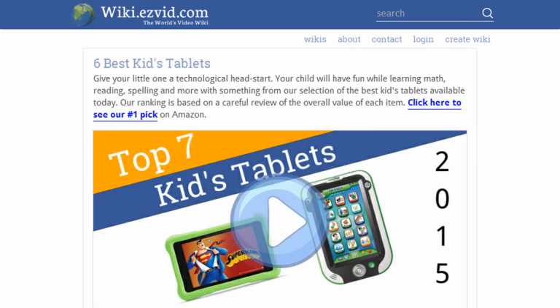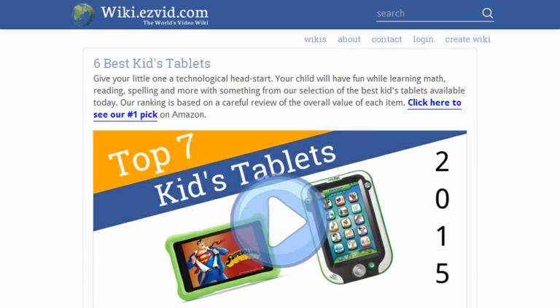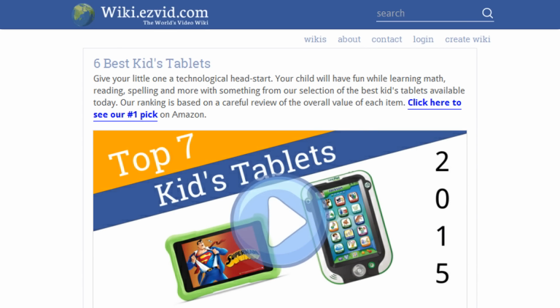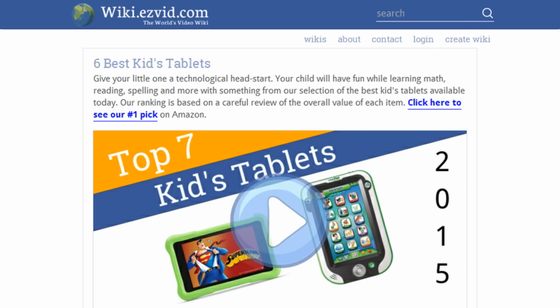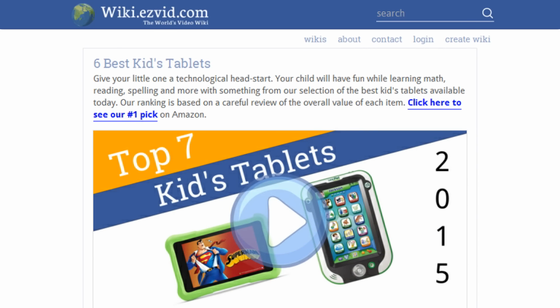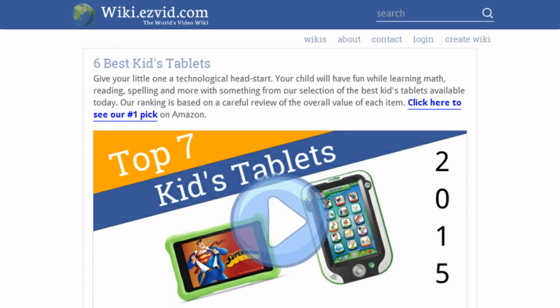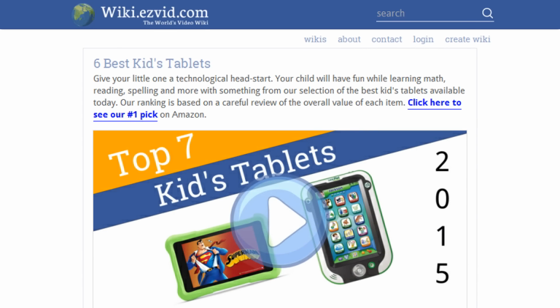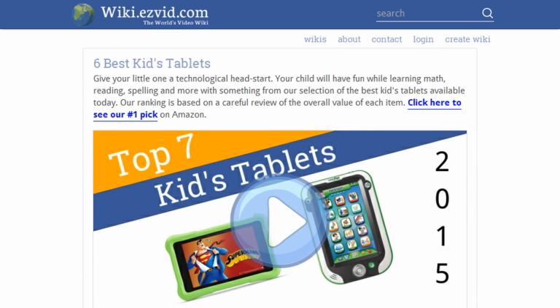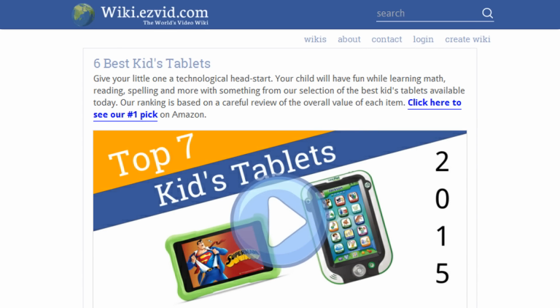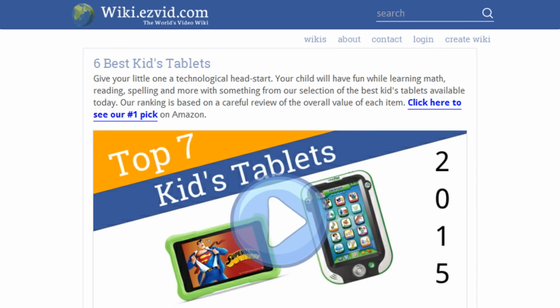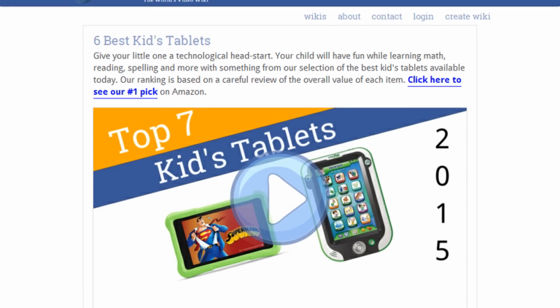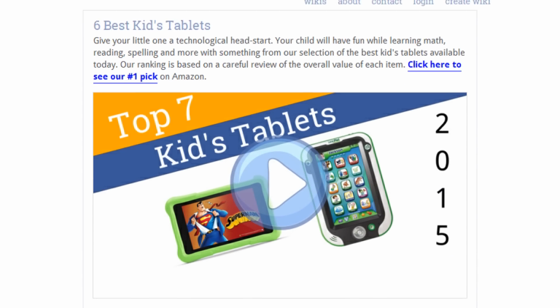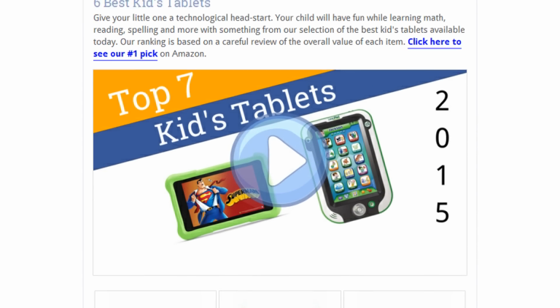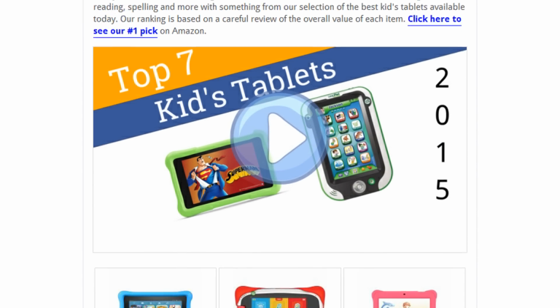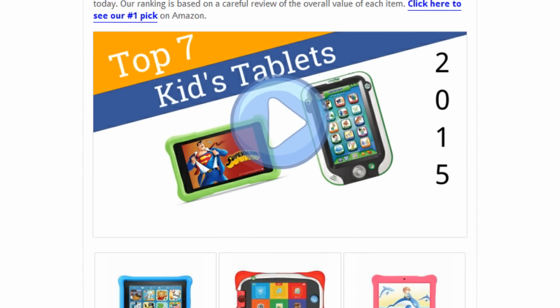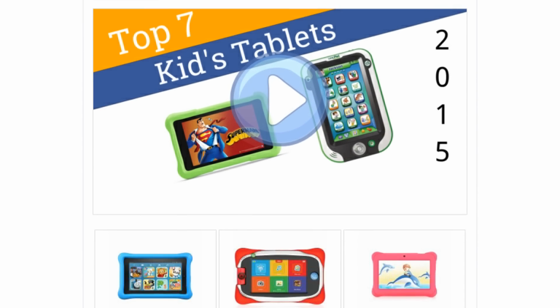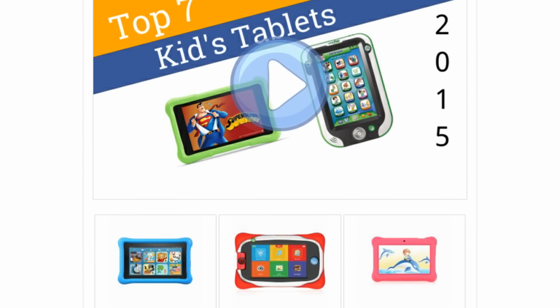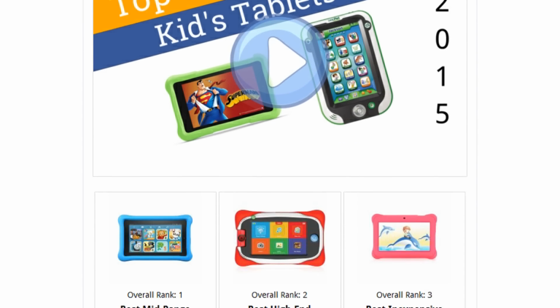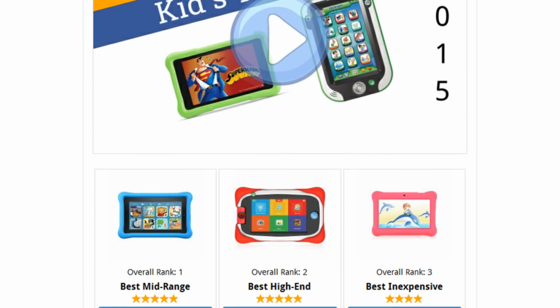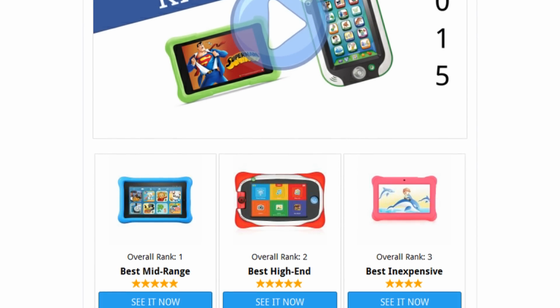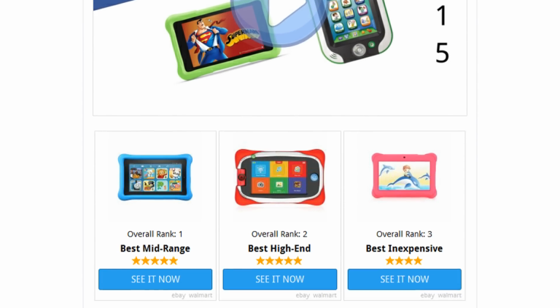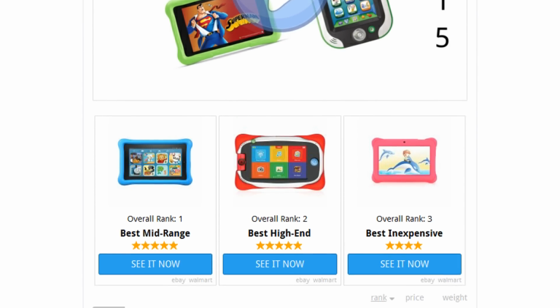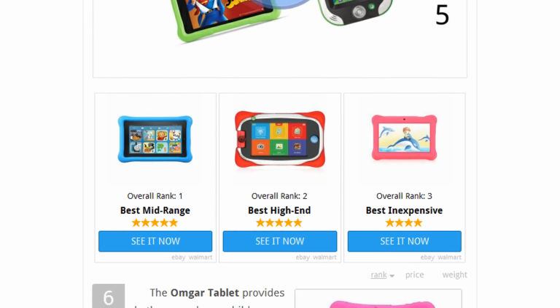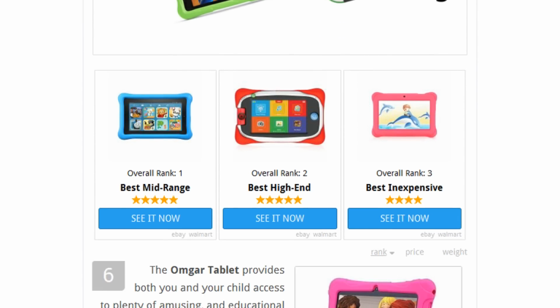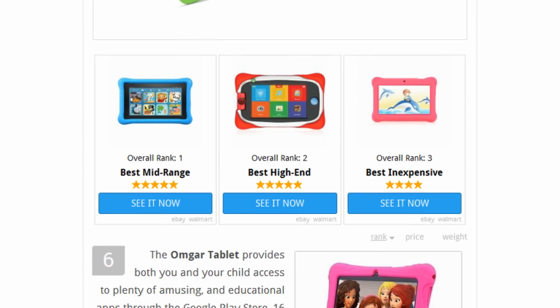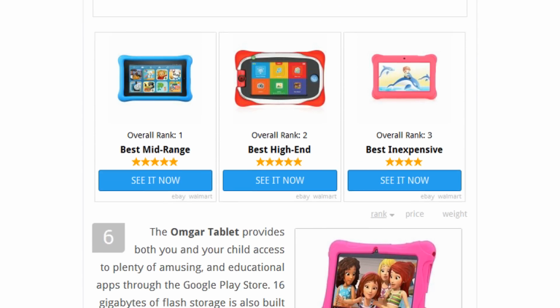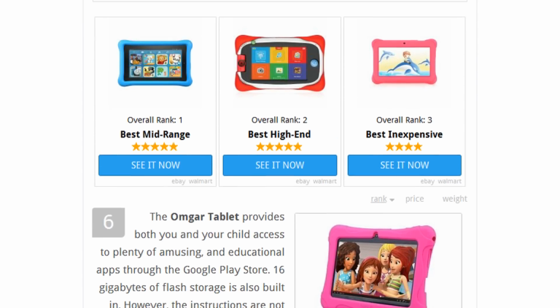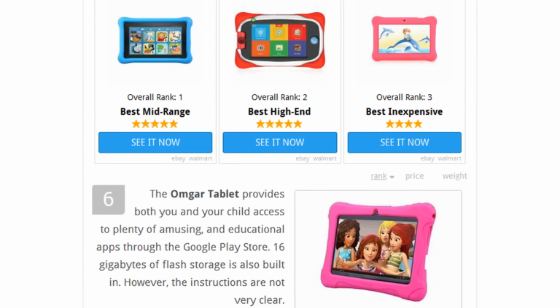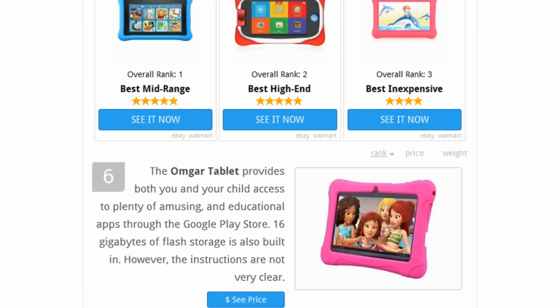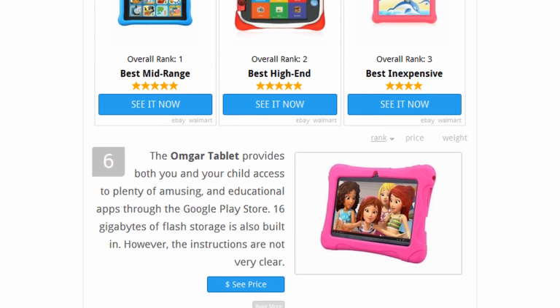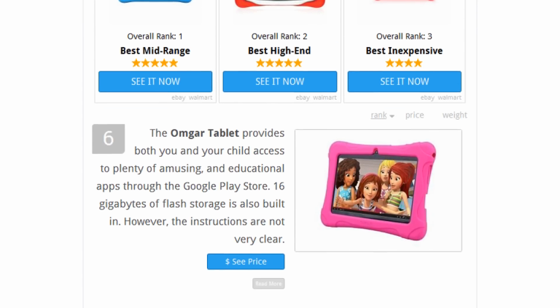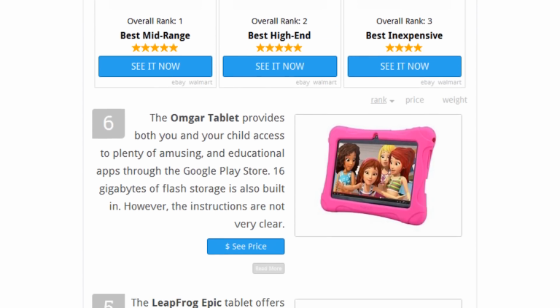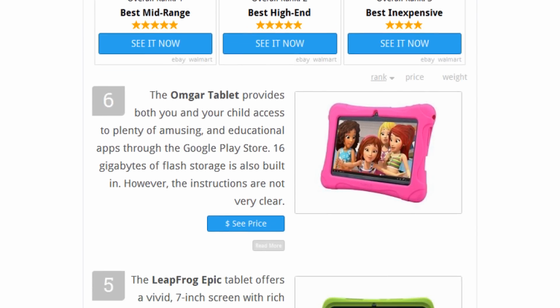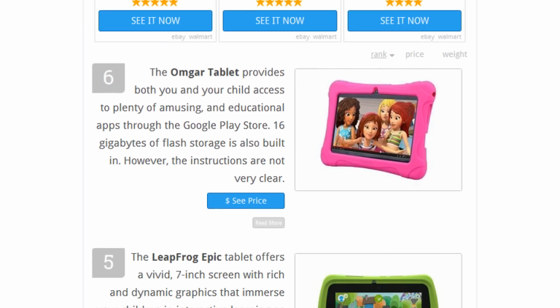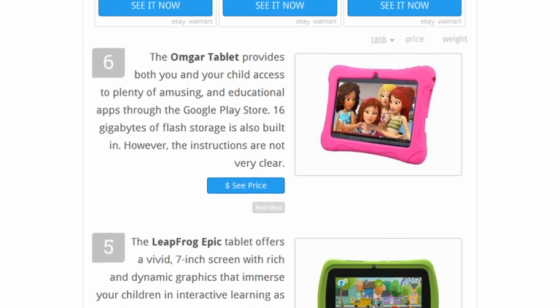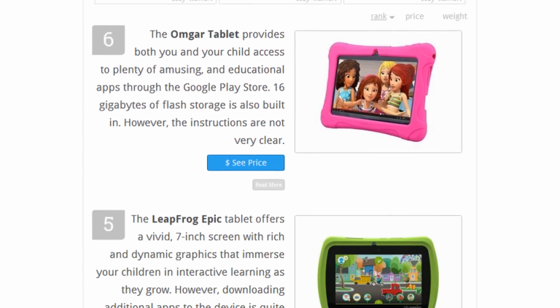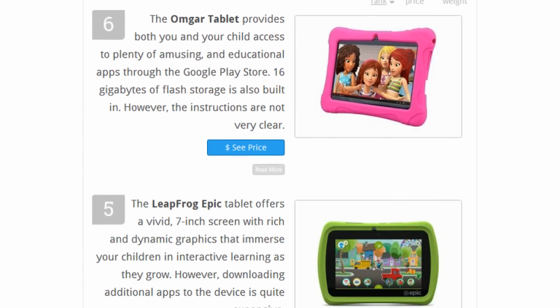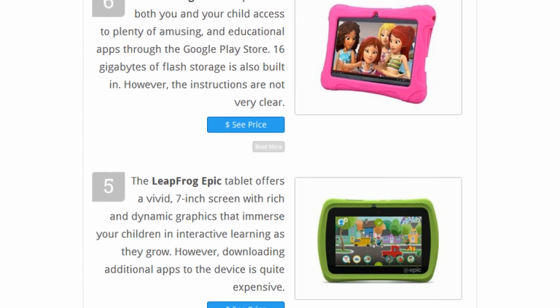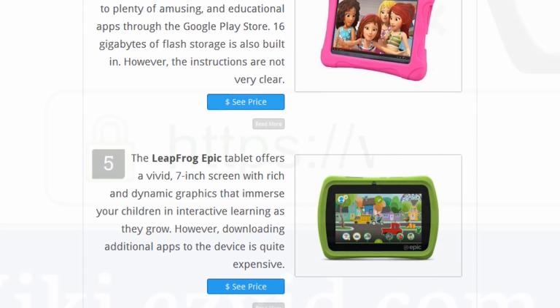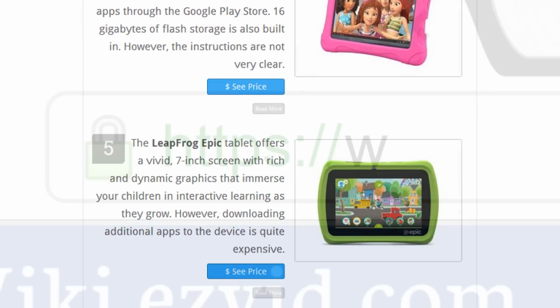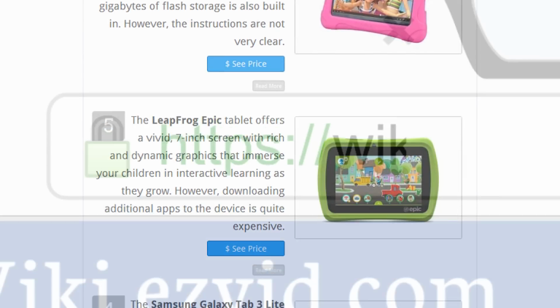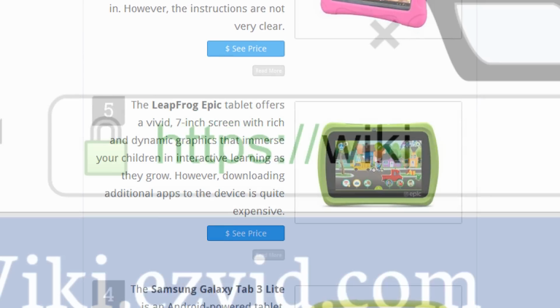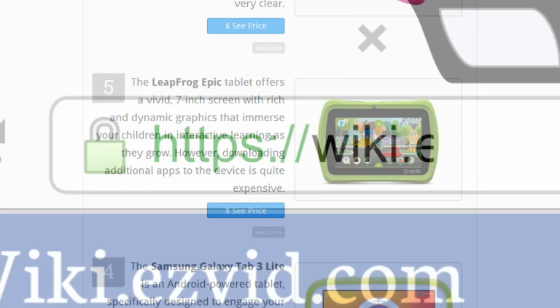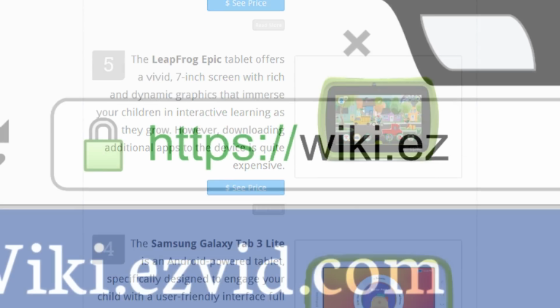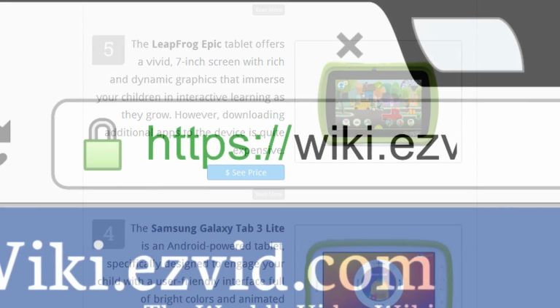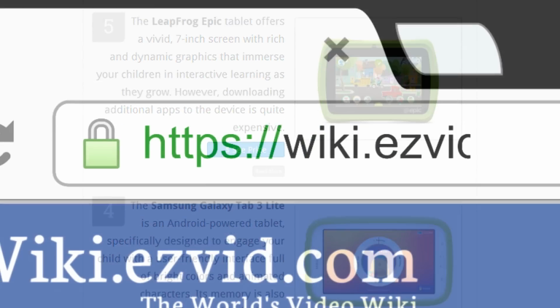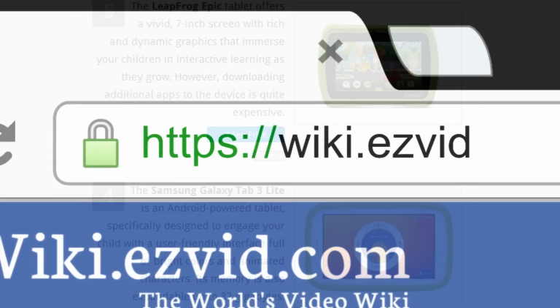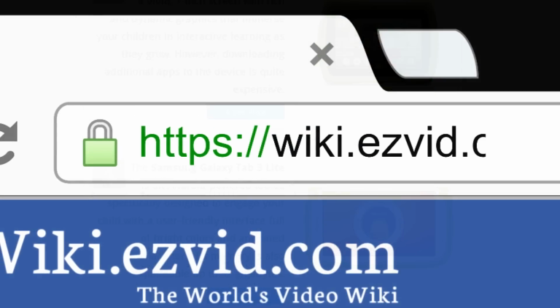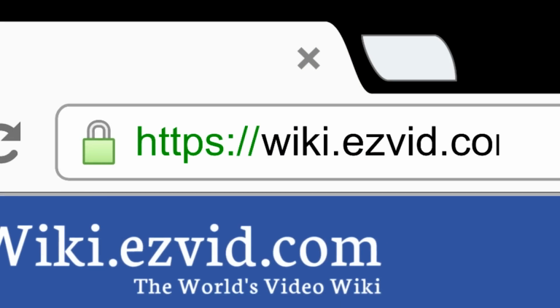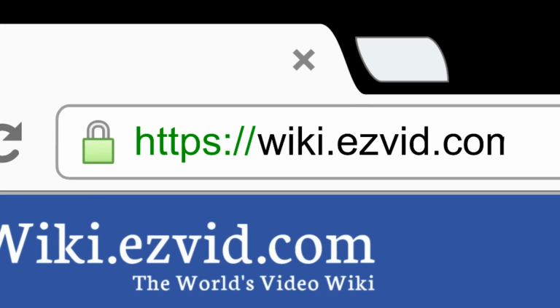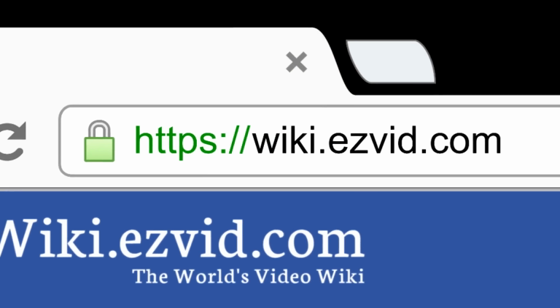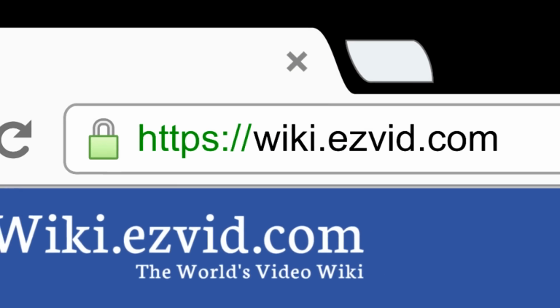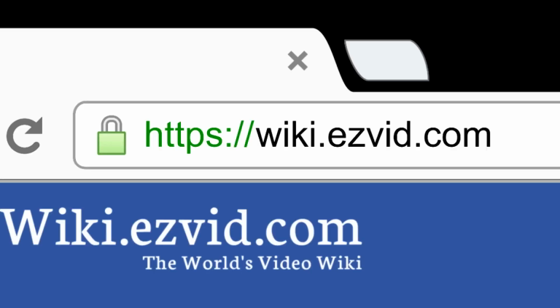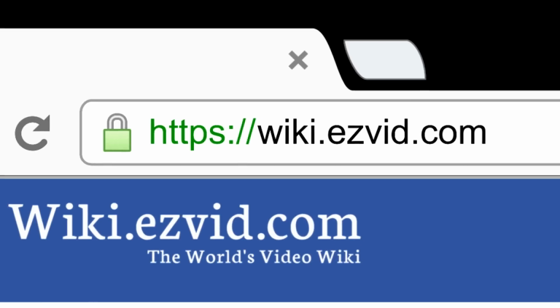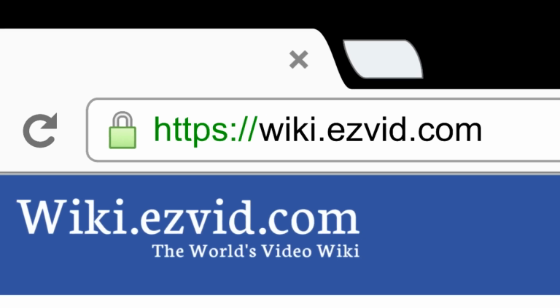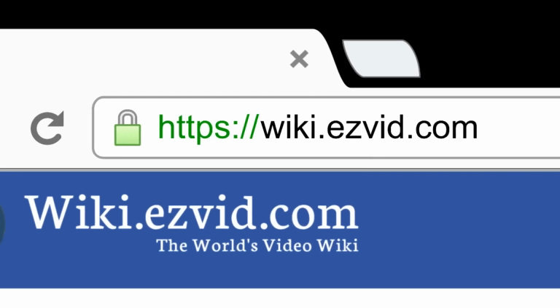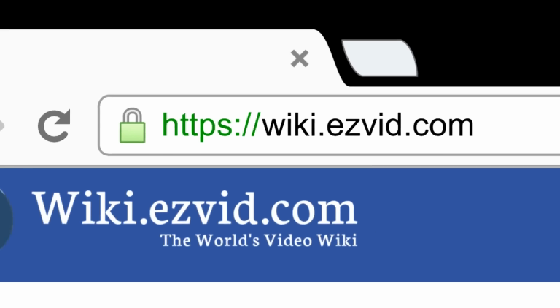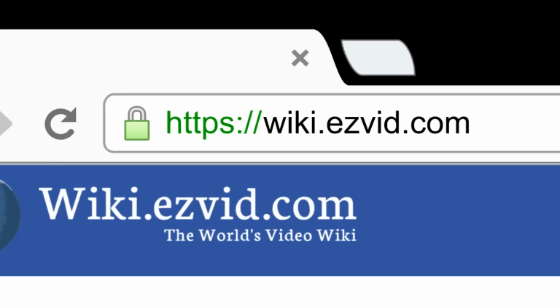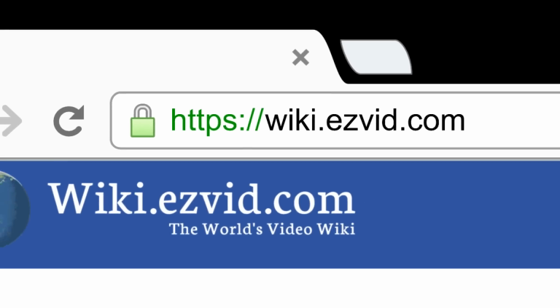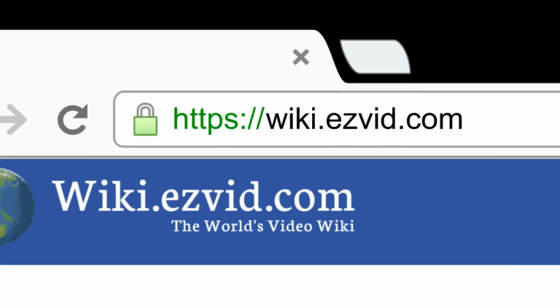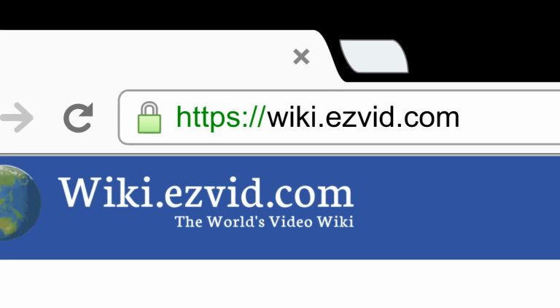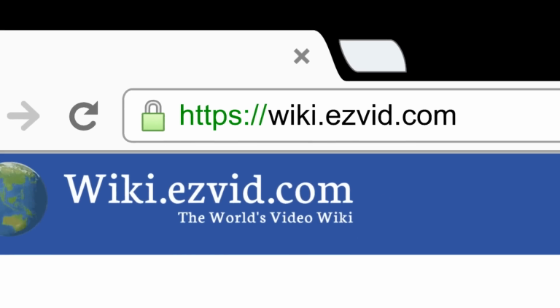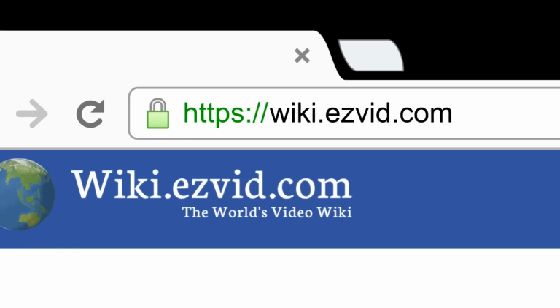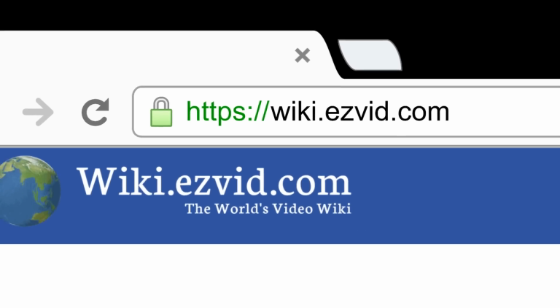To see all this stuff, go to wiki.easyvid.com and search for kids' tablets, or click beneath this video.